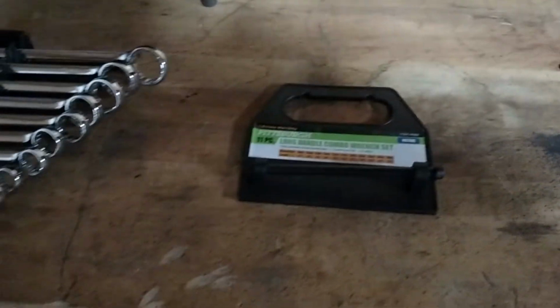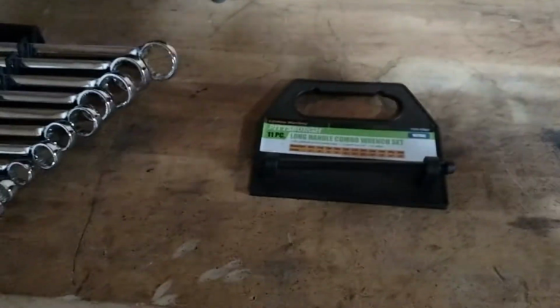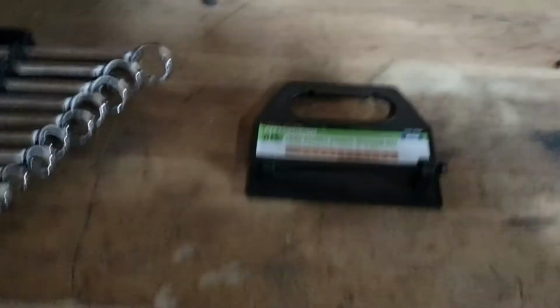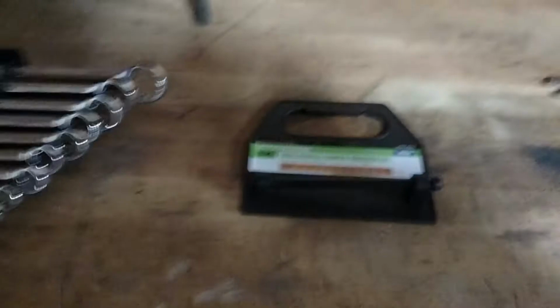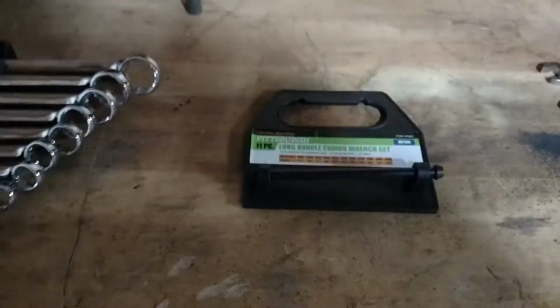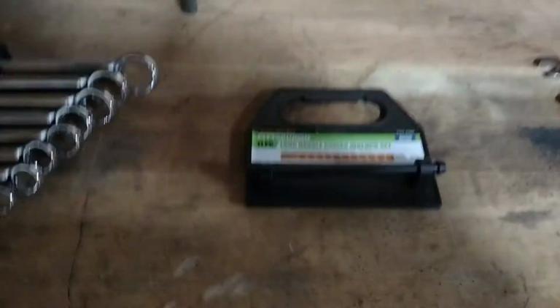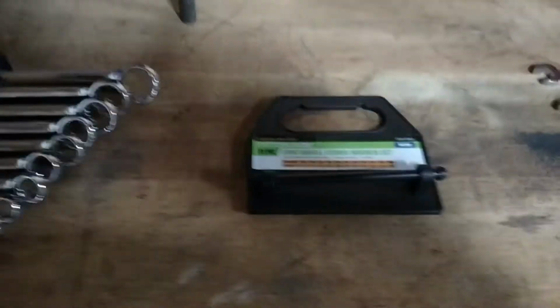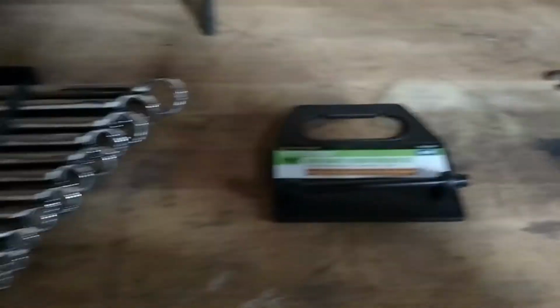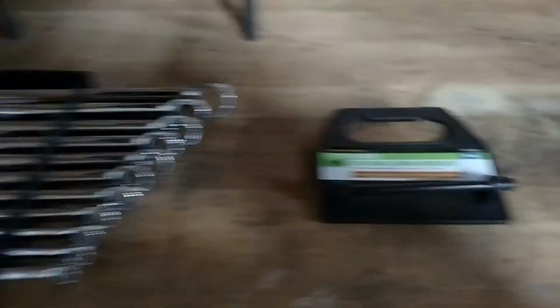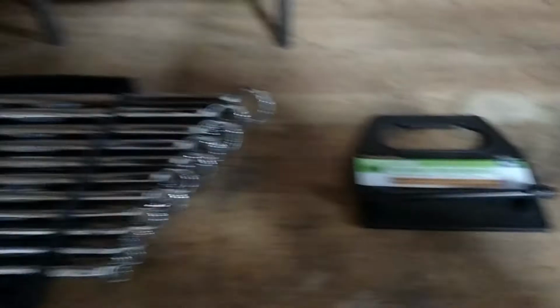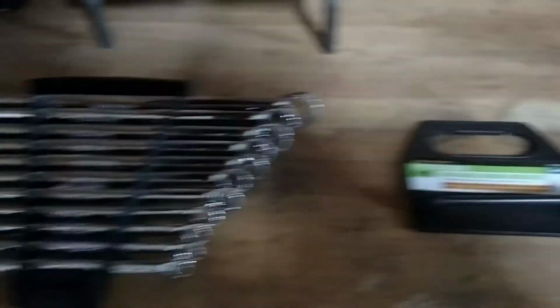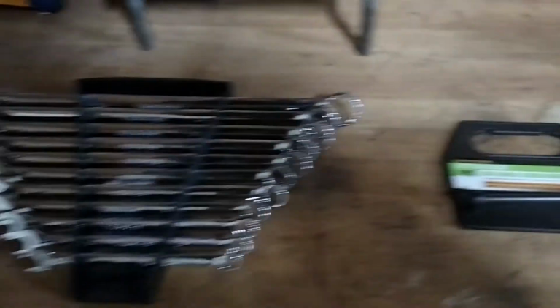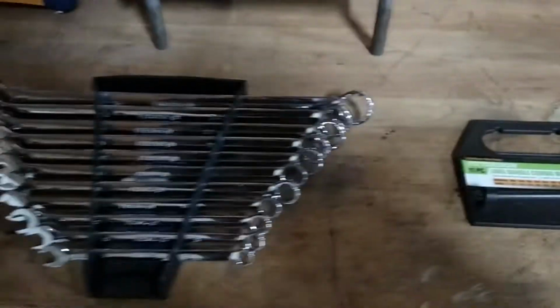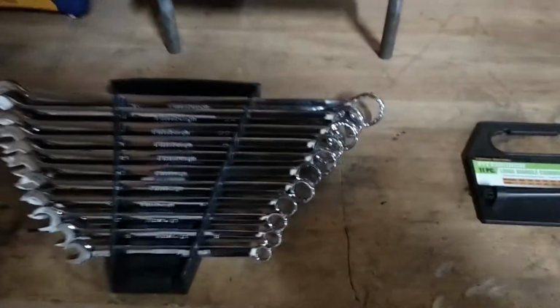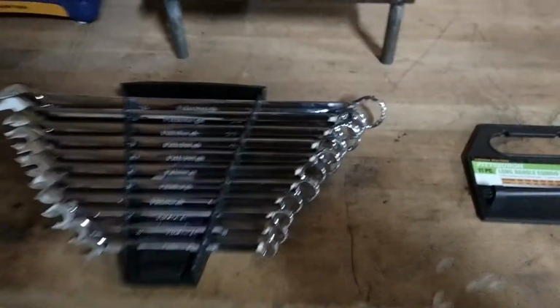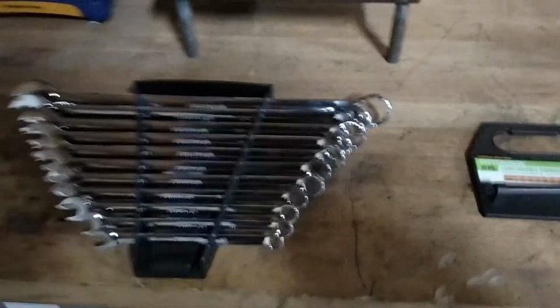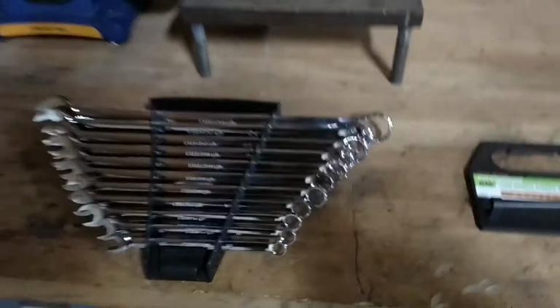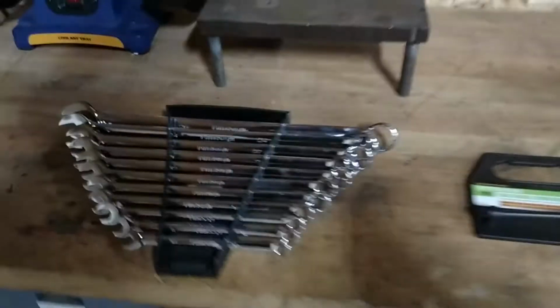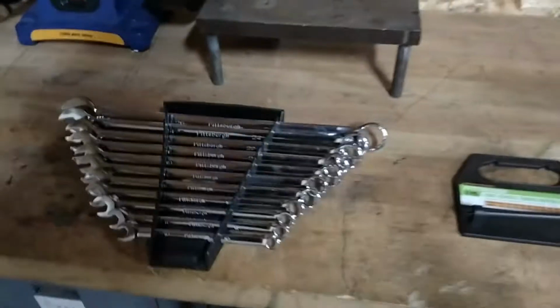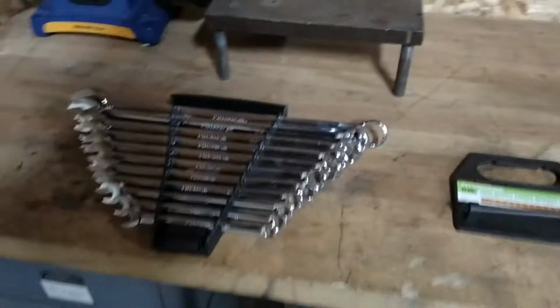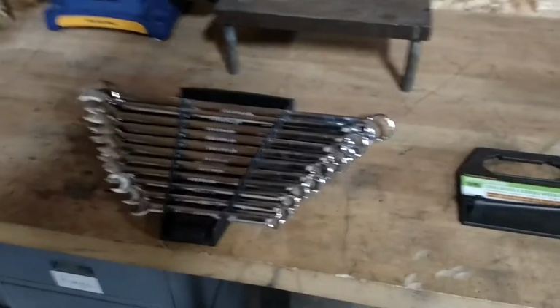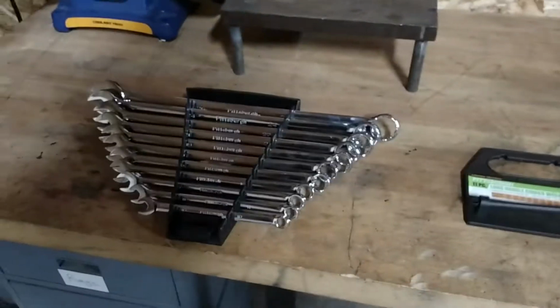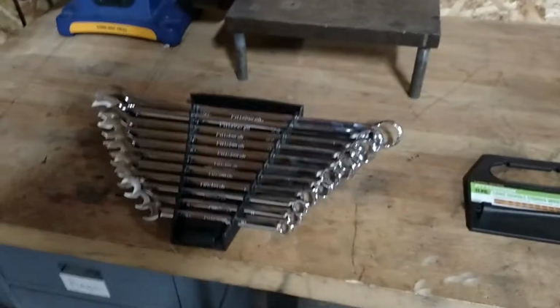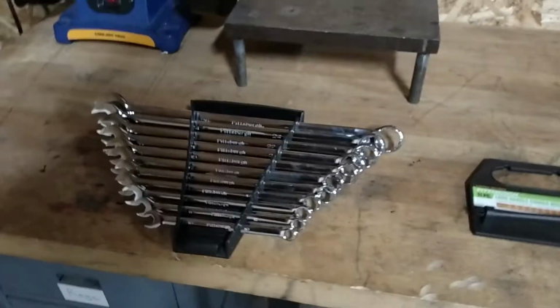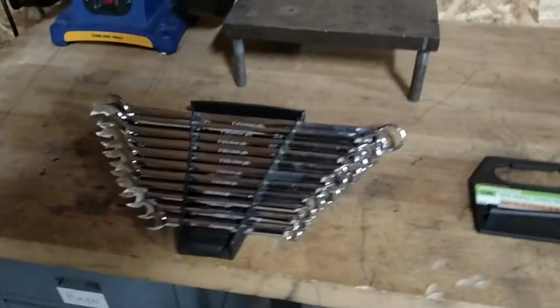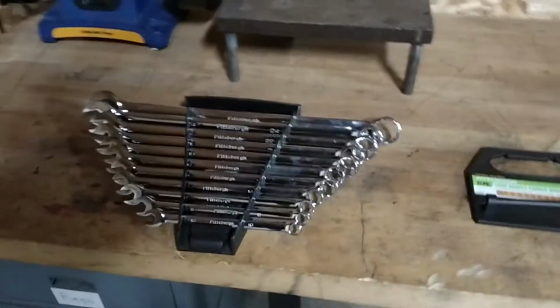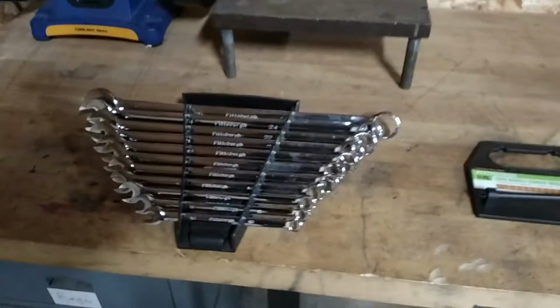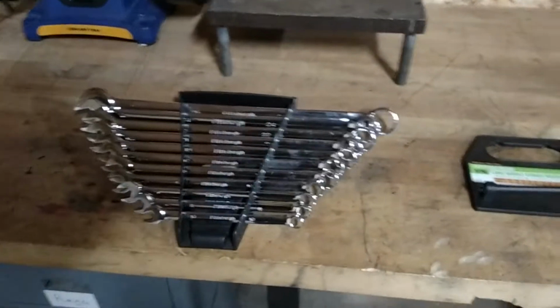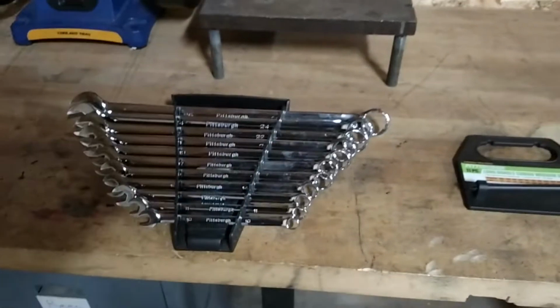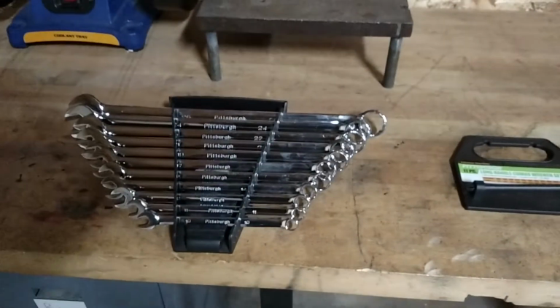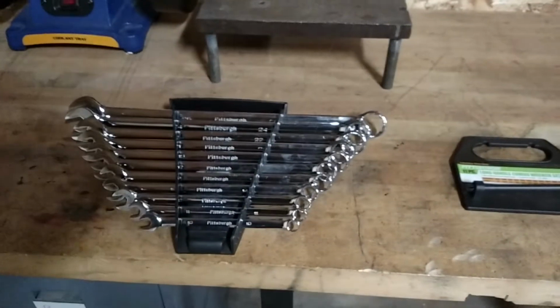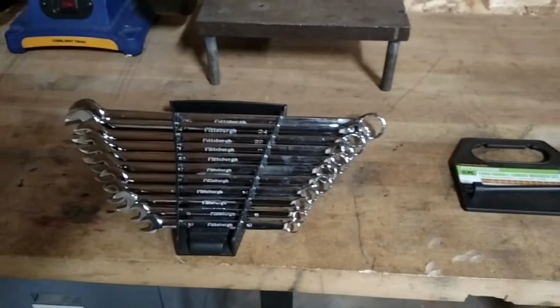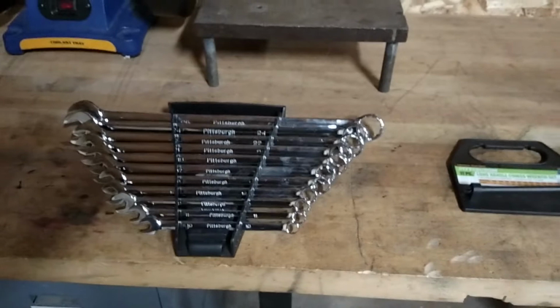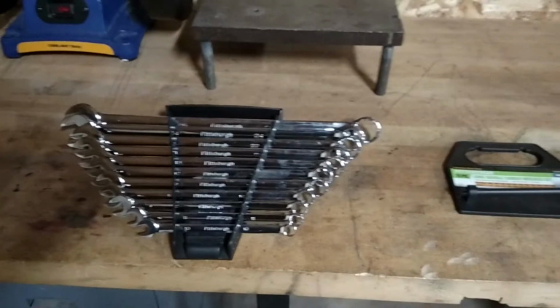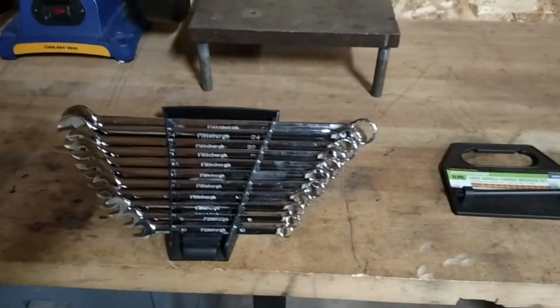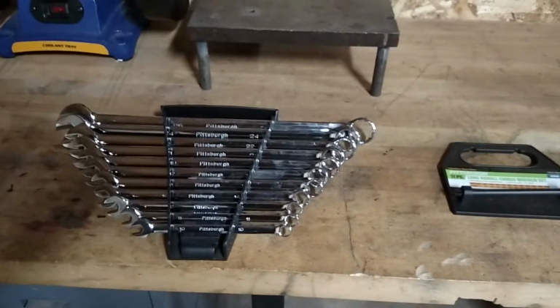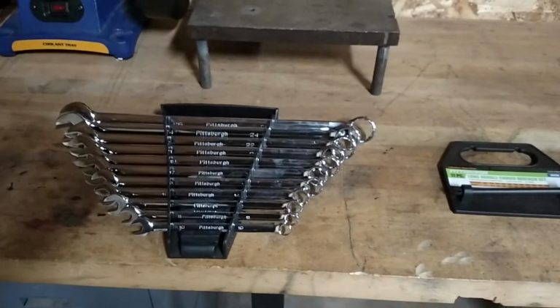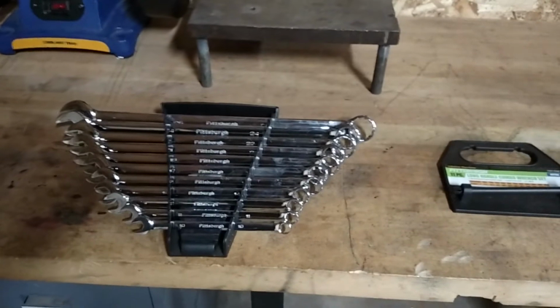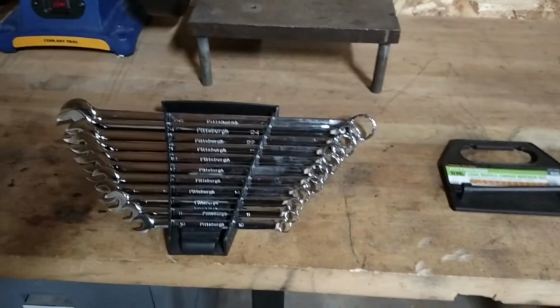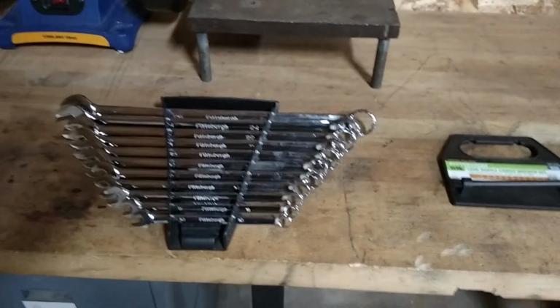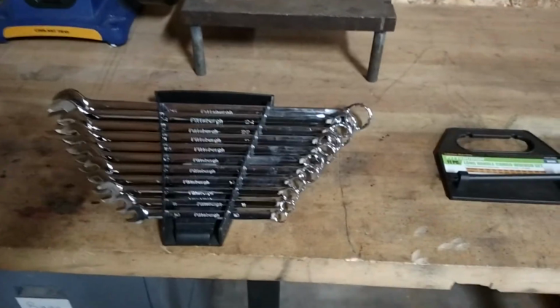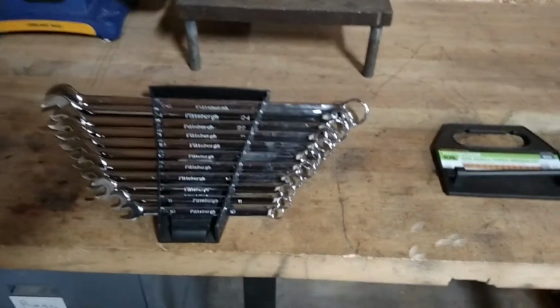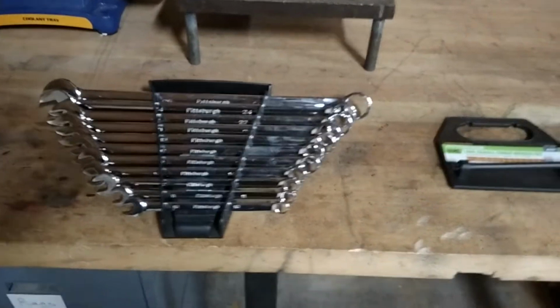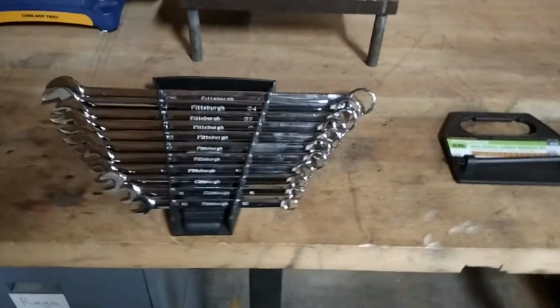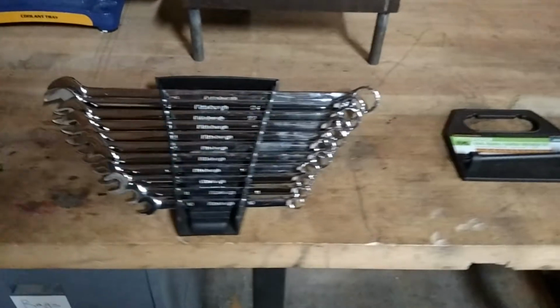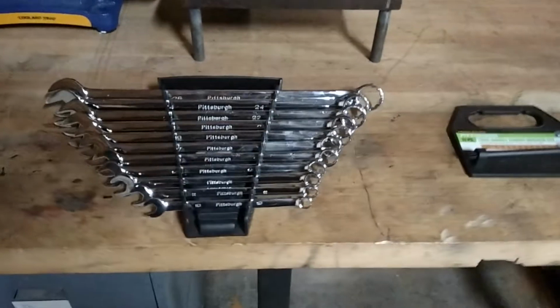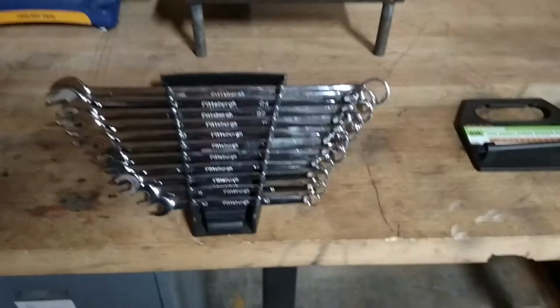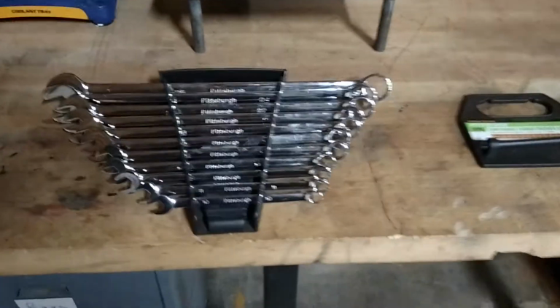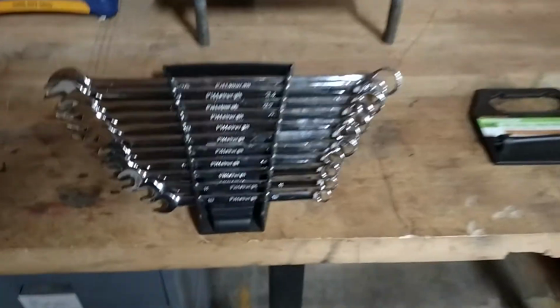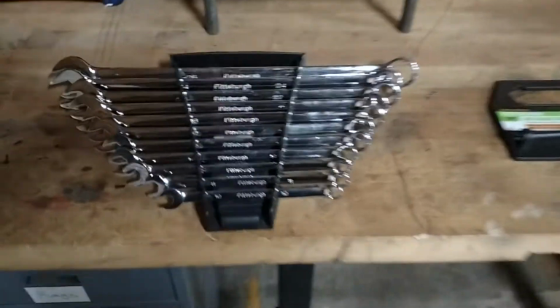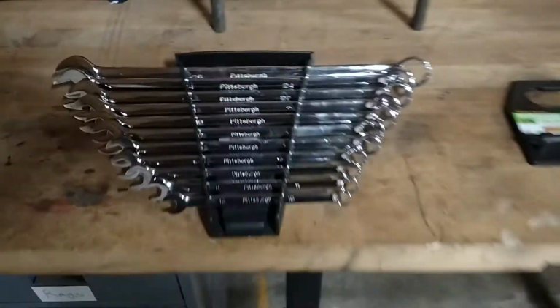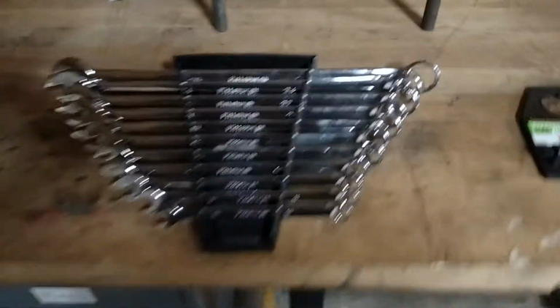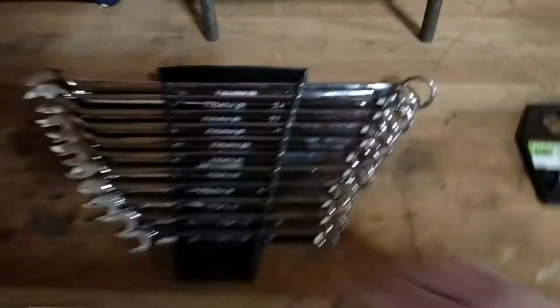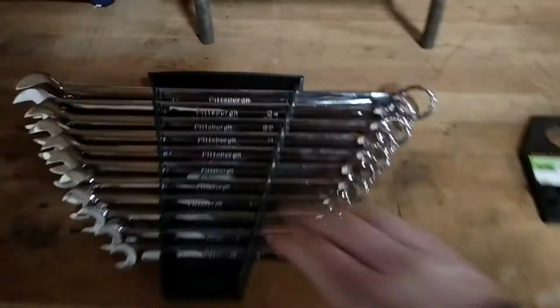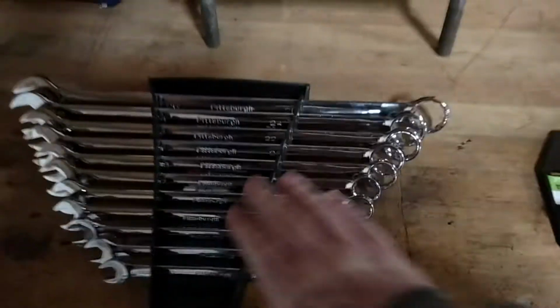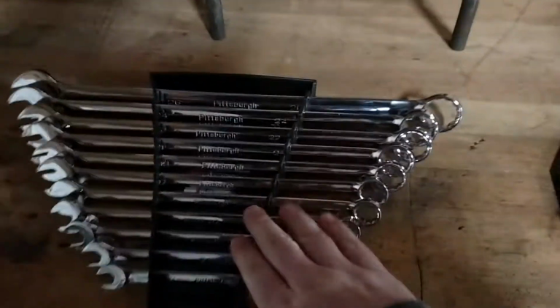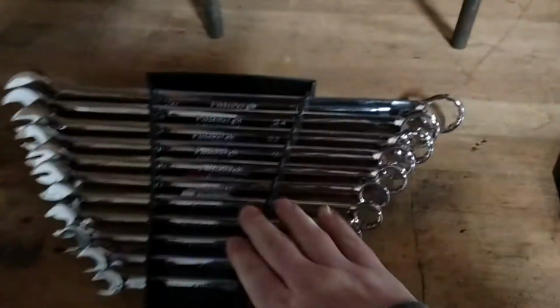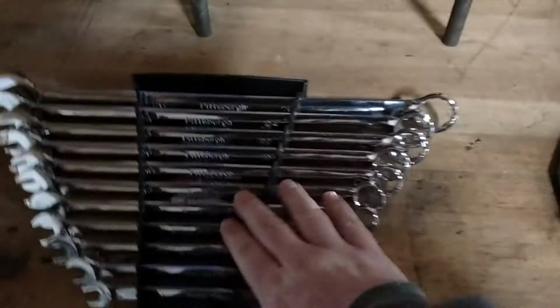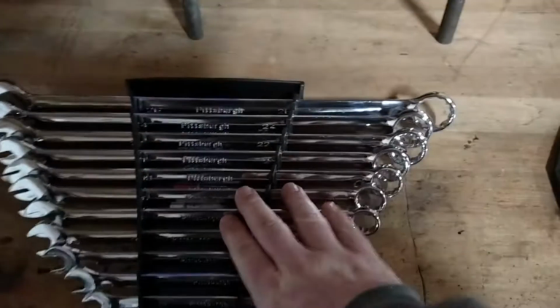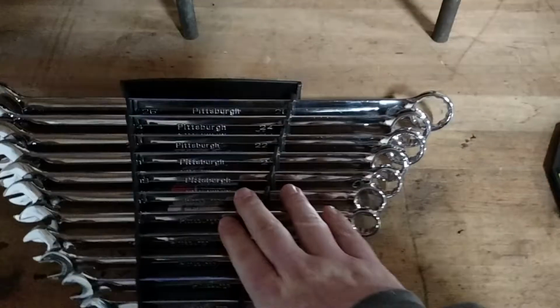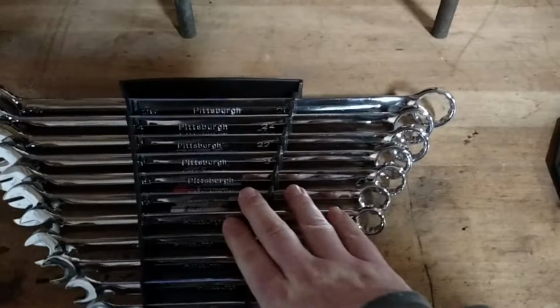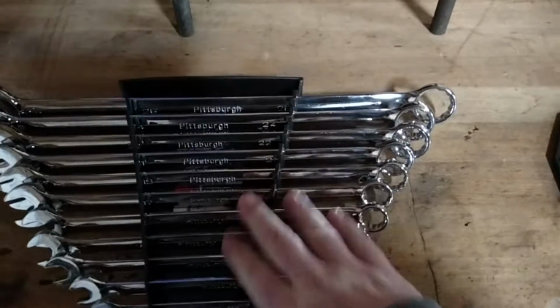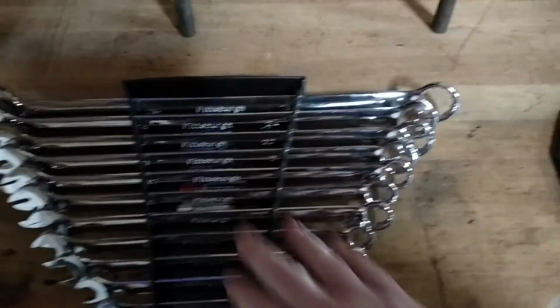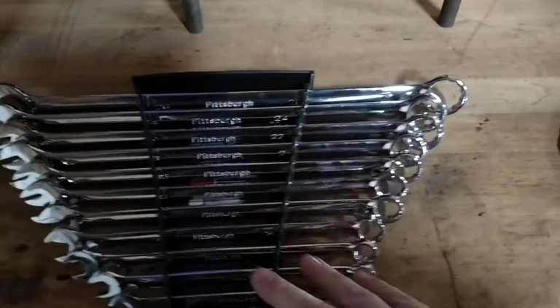Yes, I know Harbor Freight skips sizes. But for 24 bucks, this is a good set.